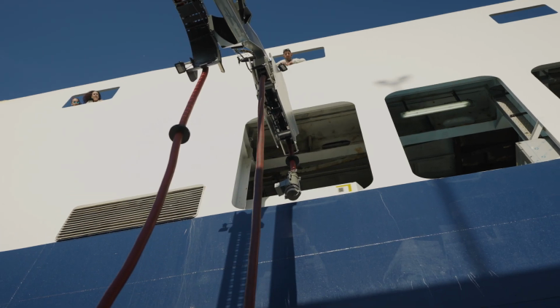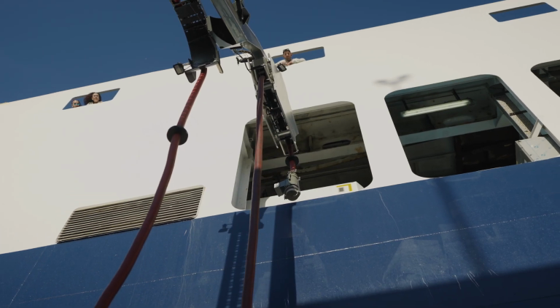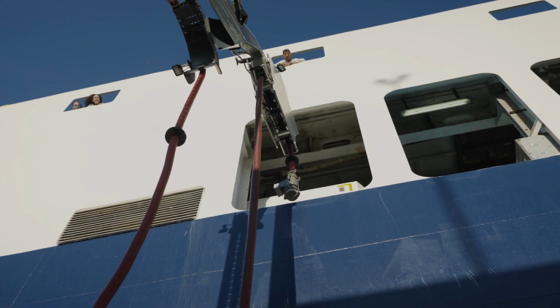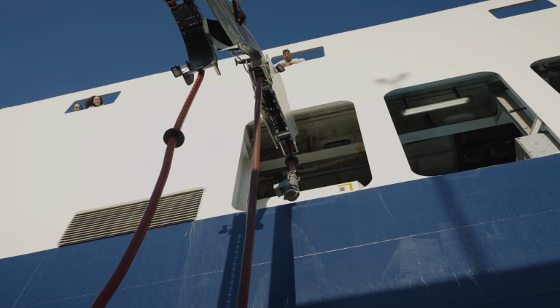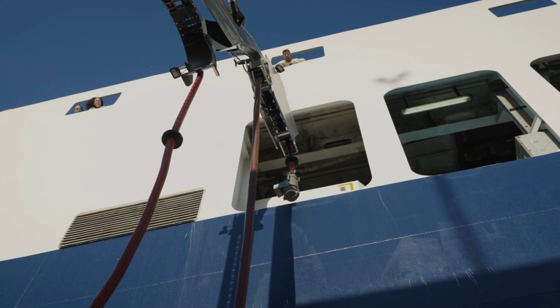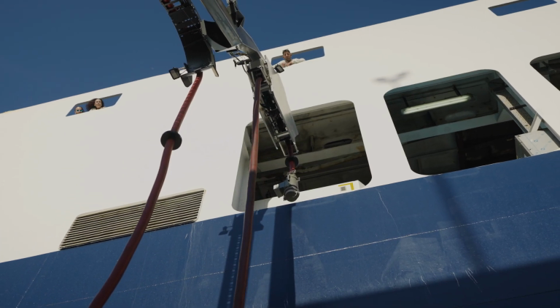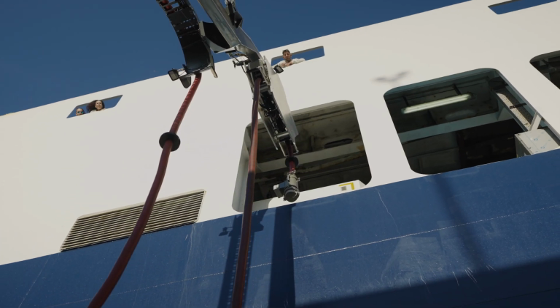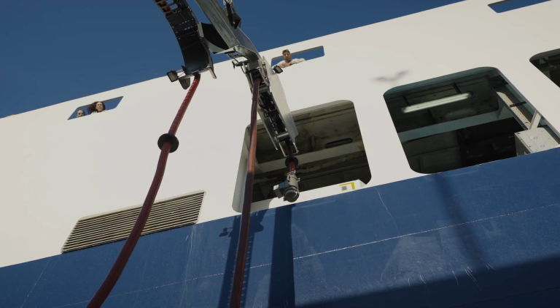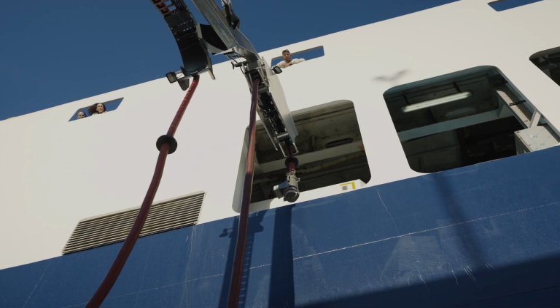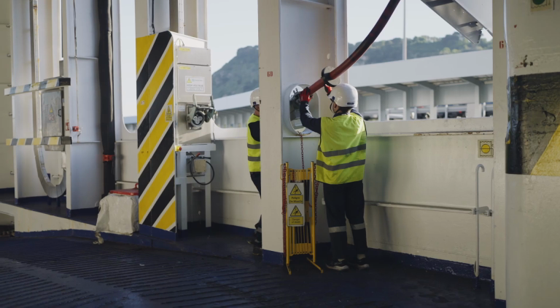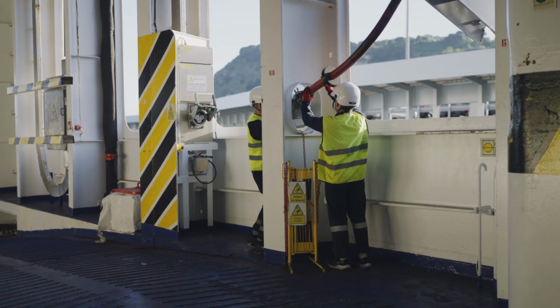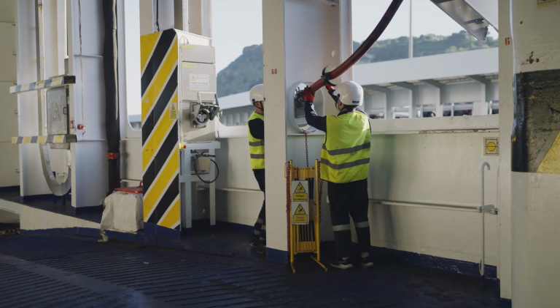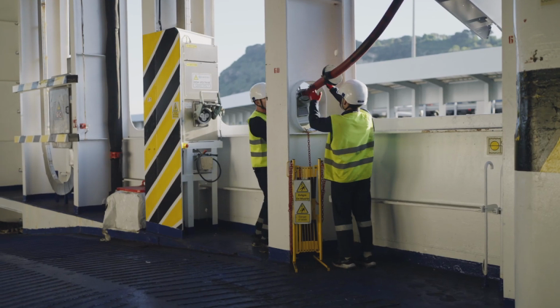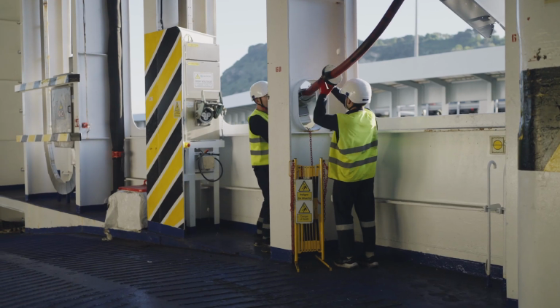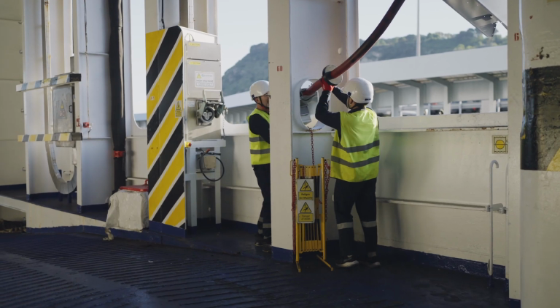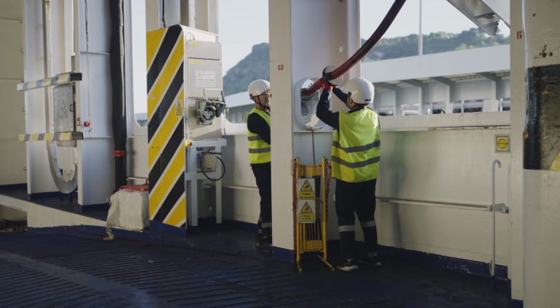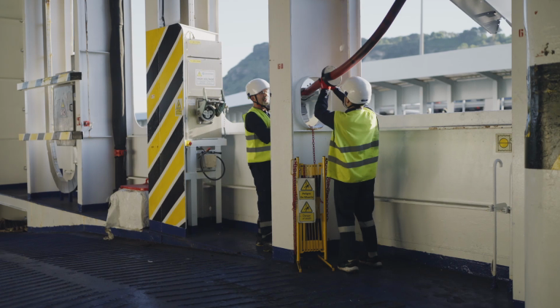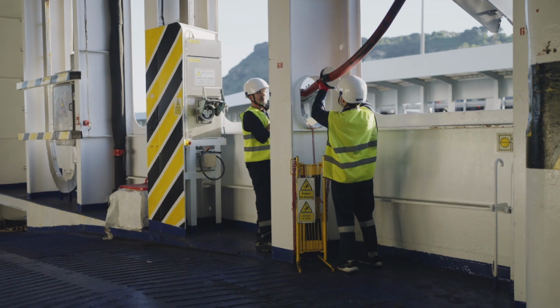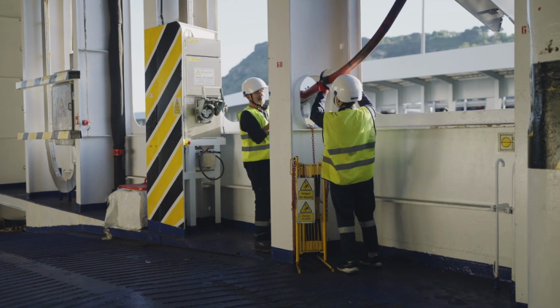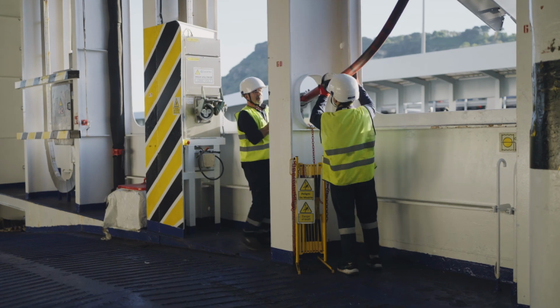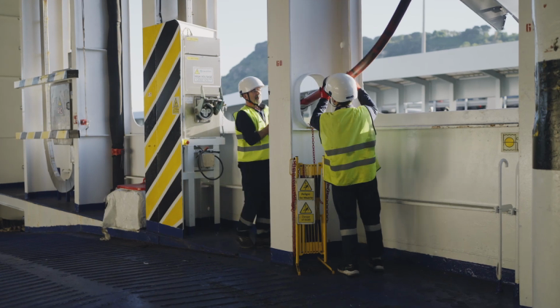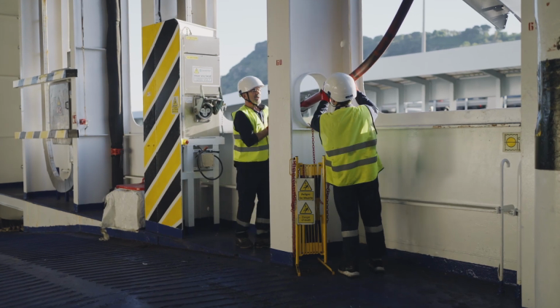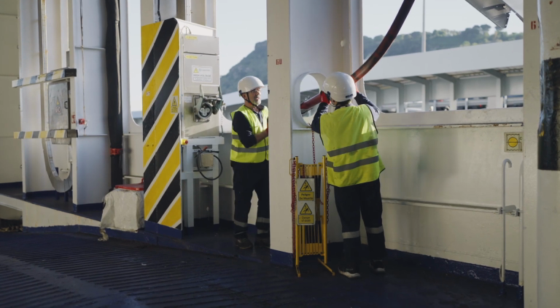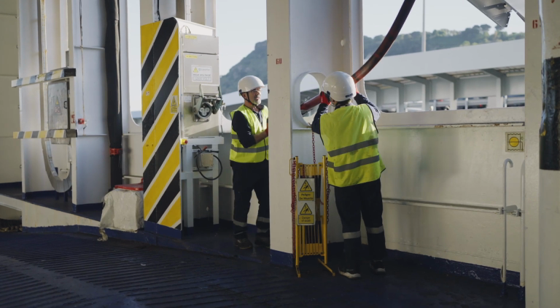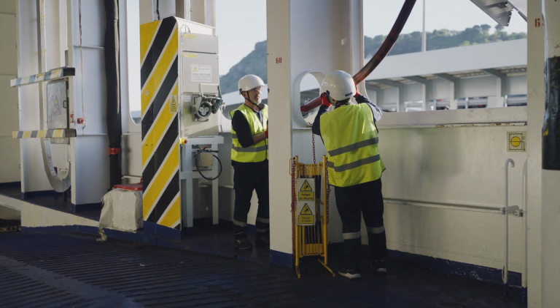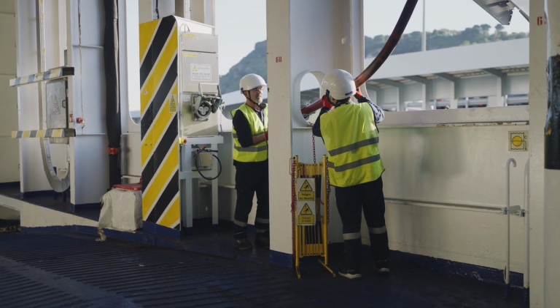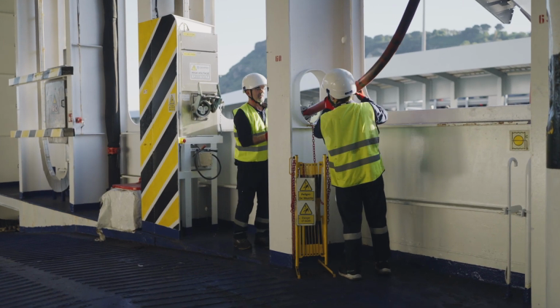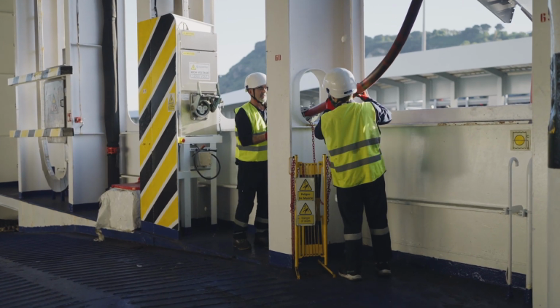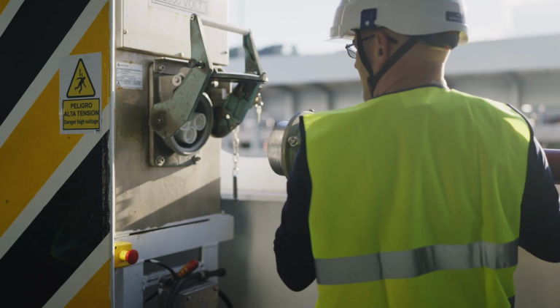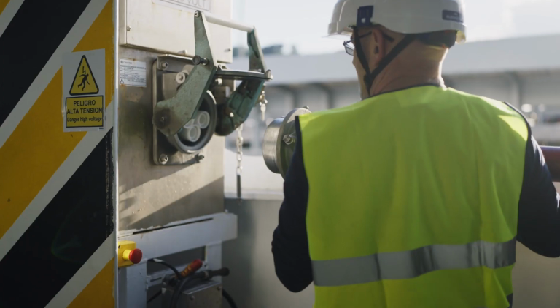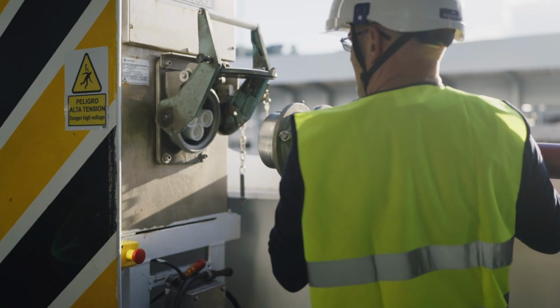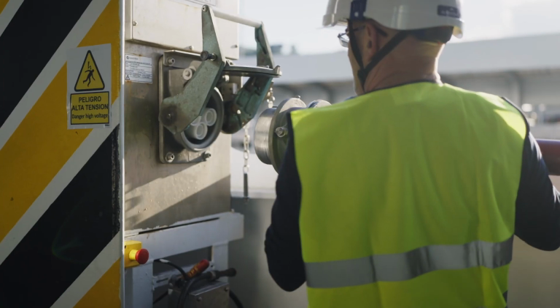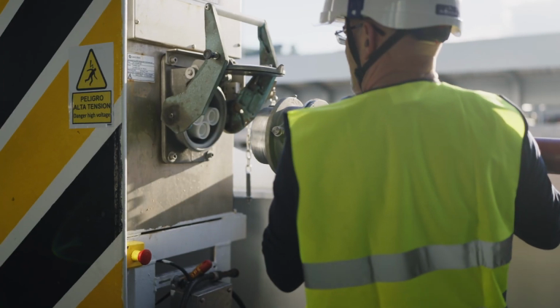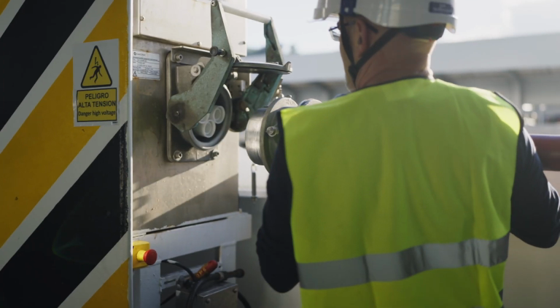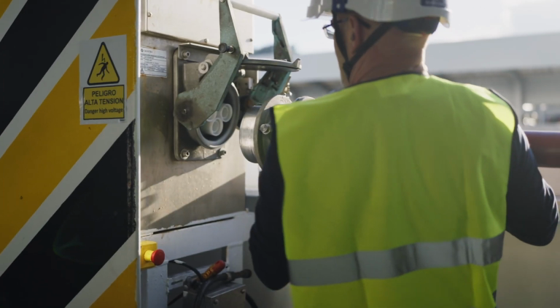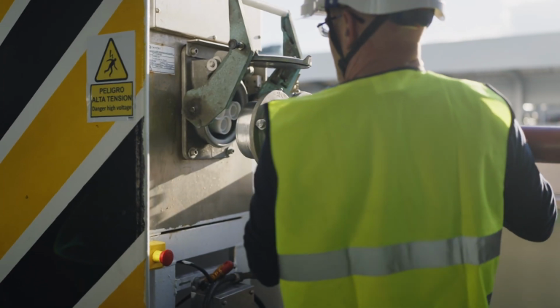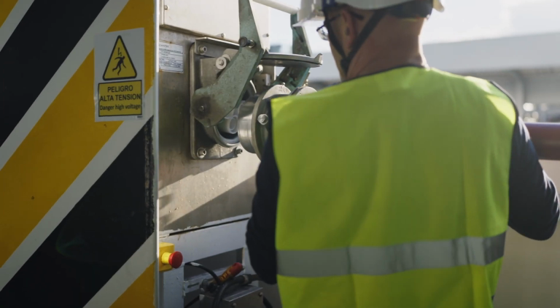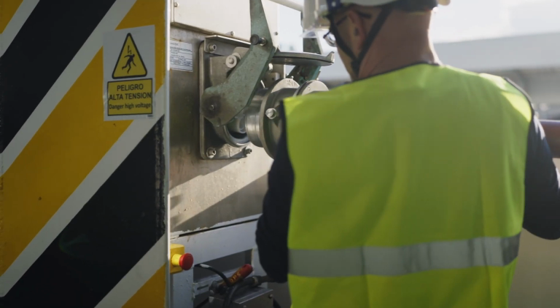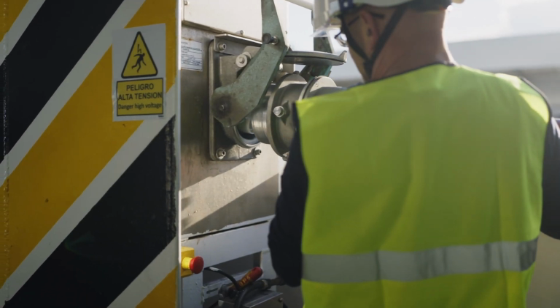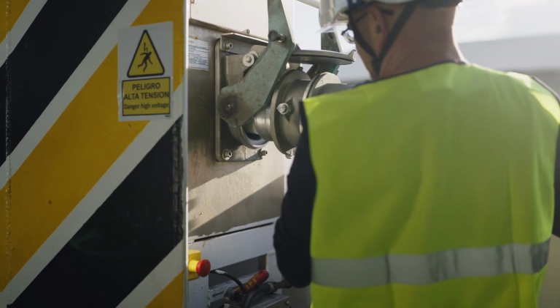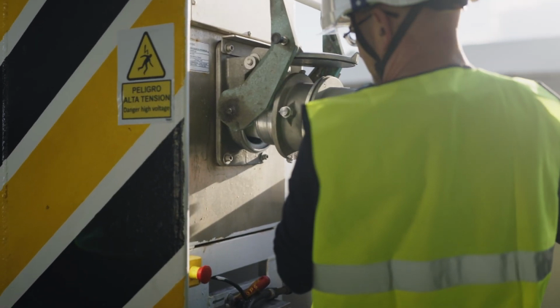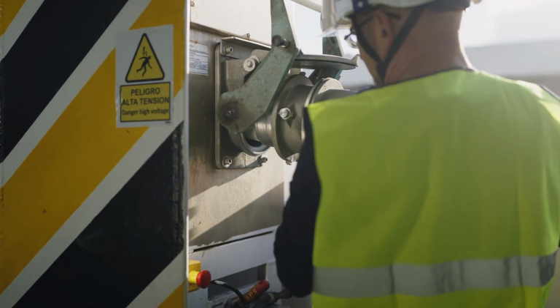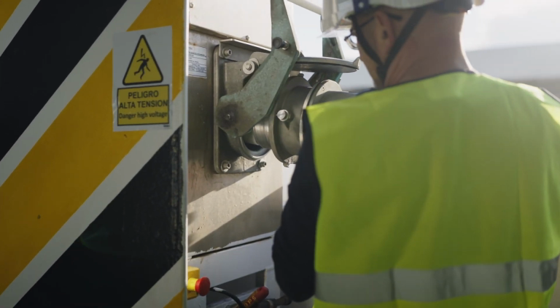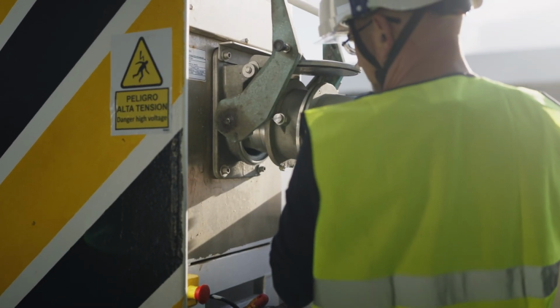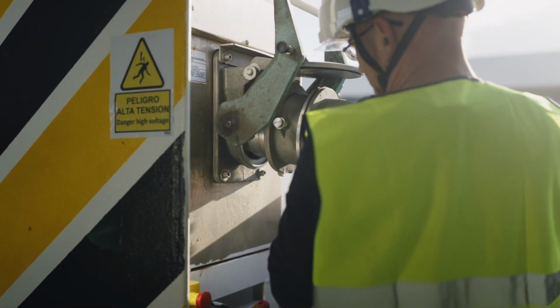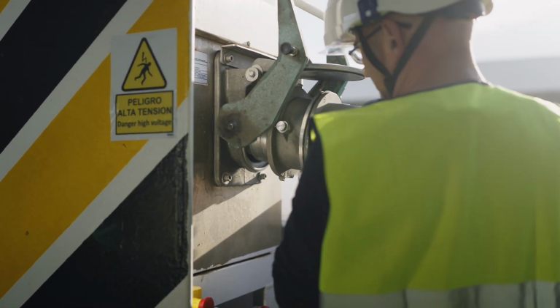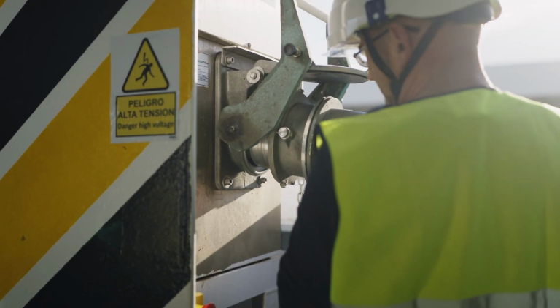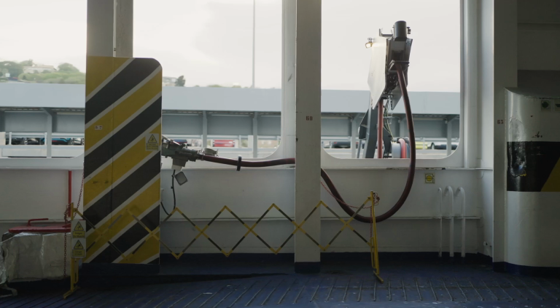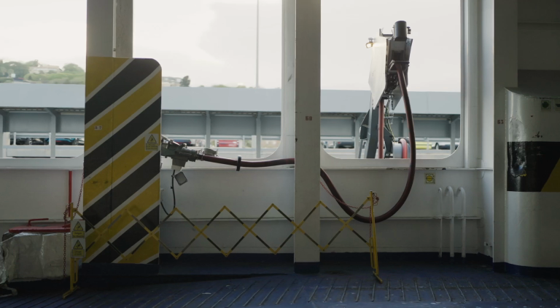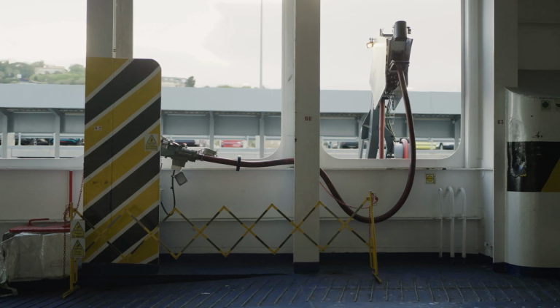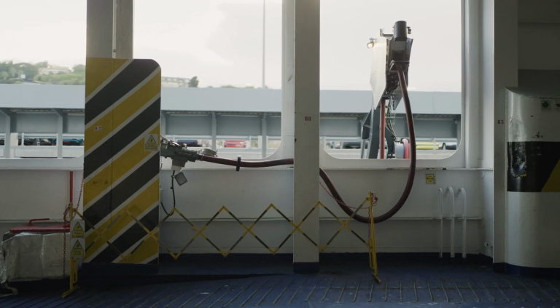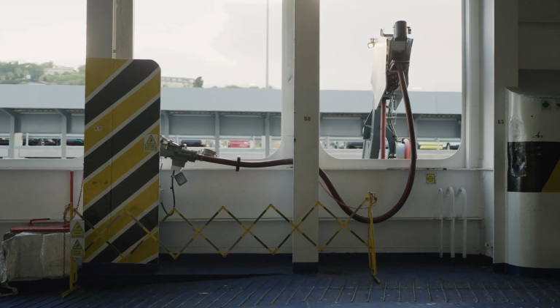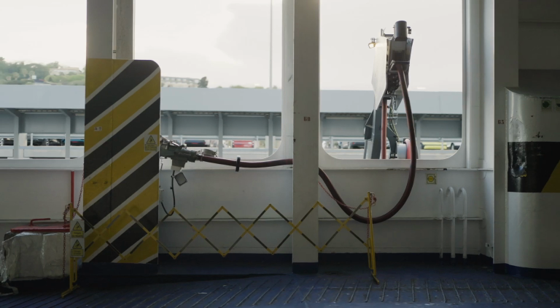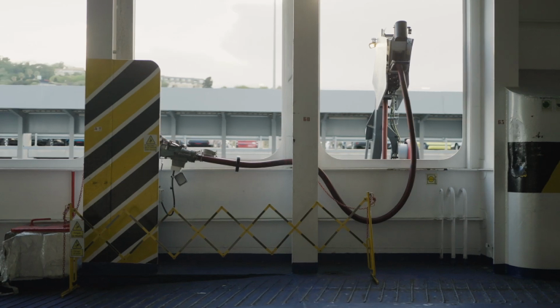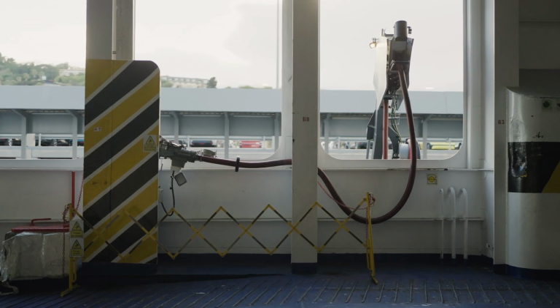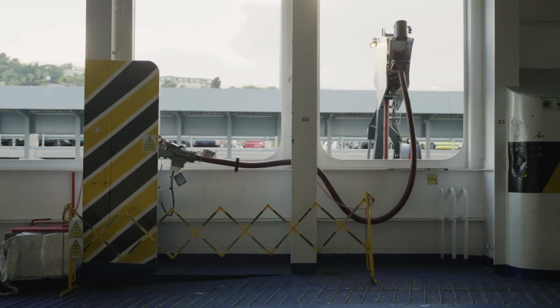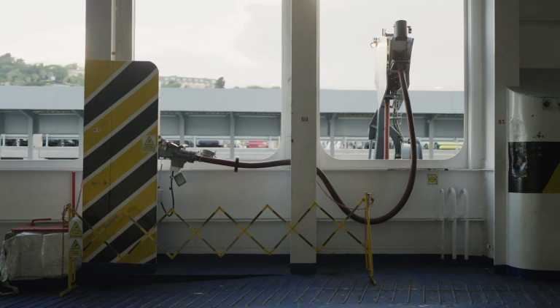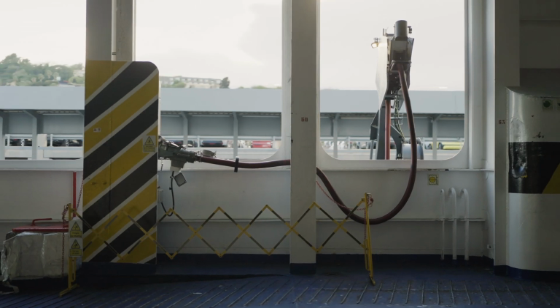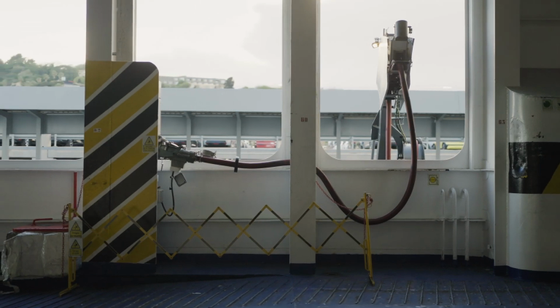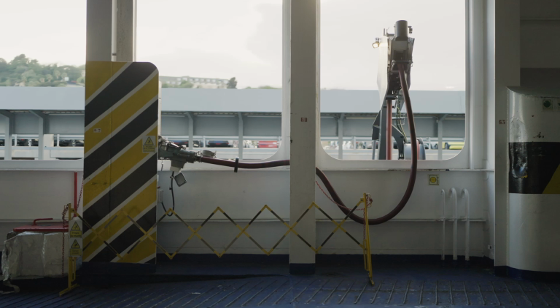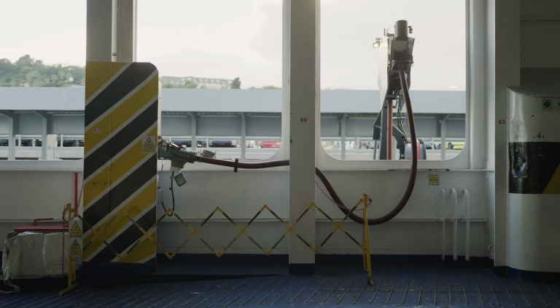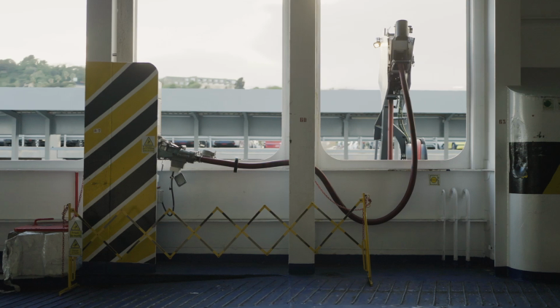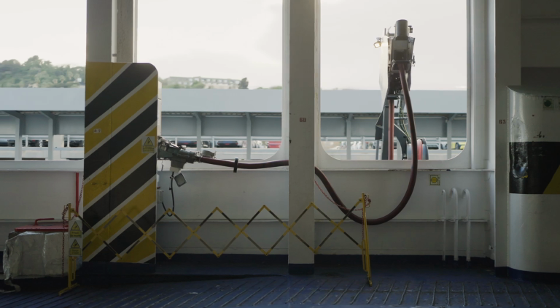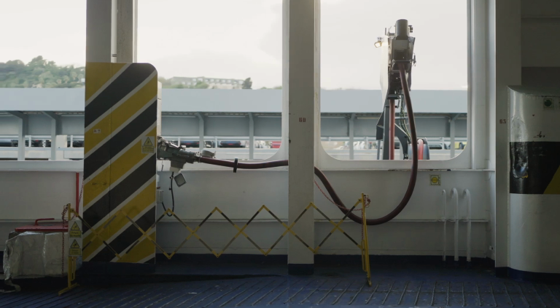Once positioned, the cable is handed over to the vessel crew and securely connected to the vessel. The machine is prepared for power transfer.